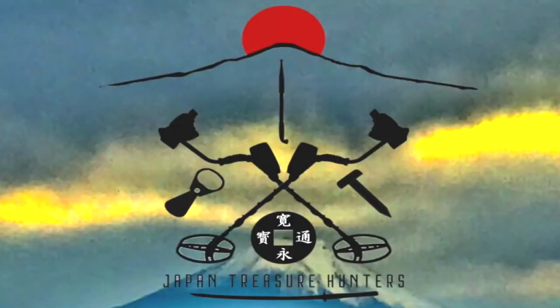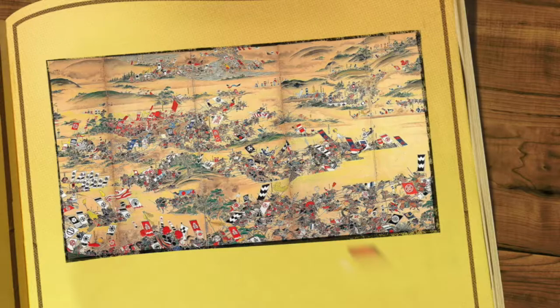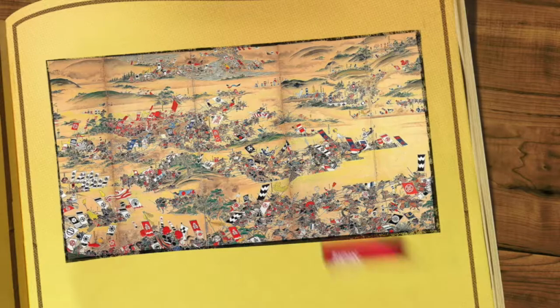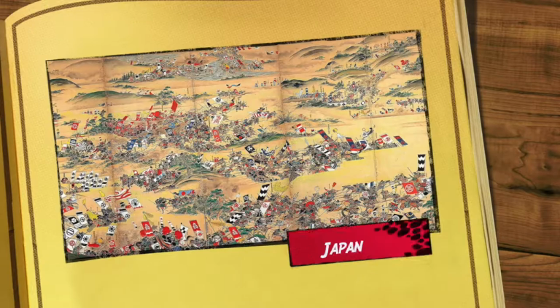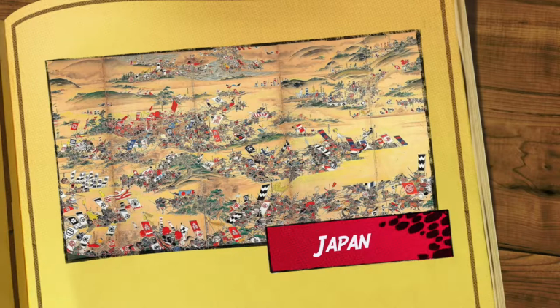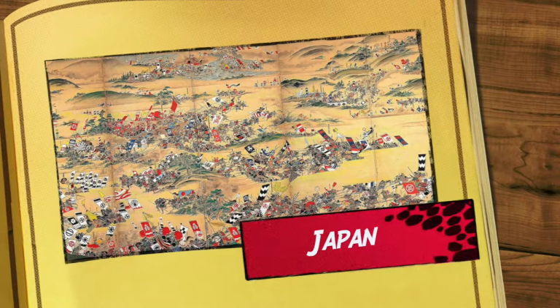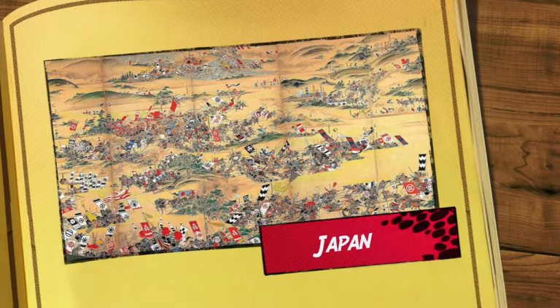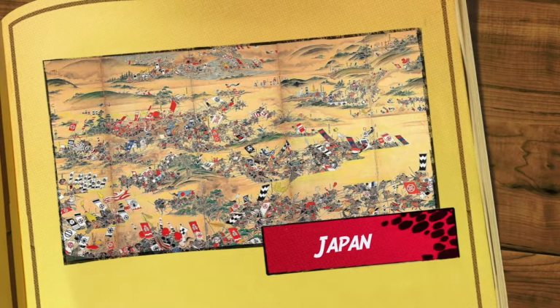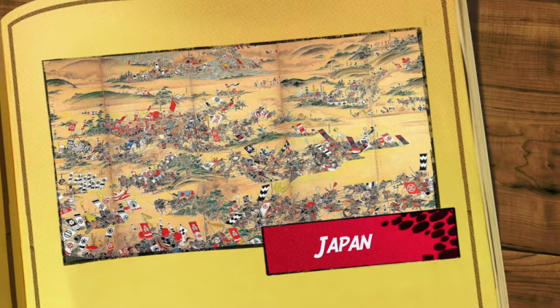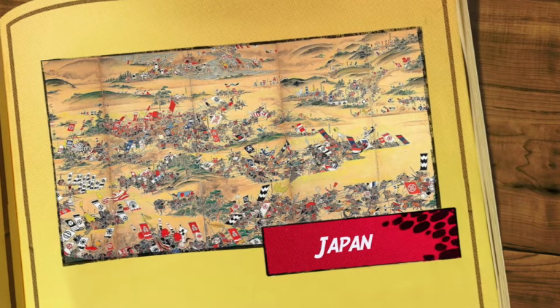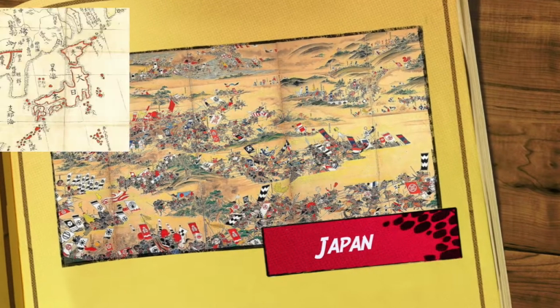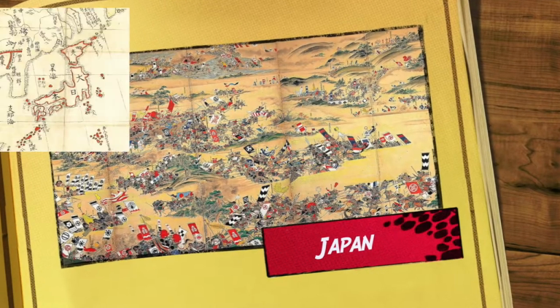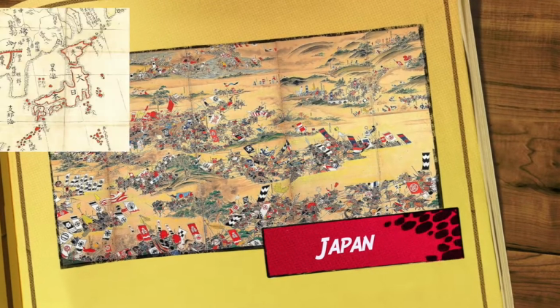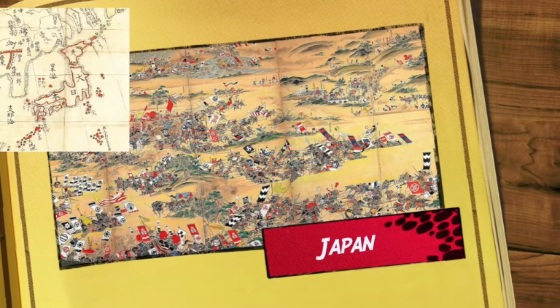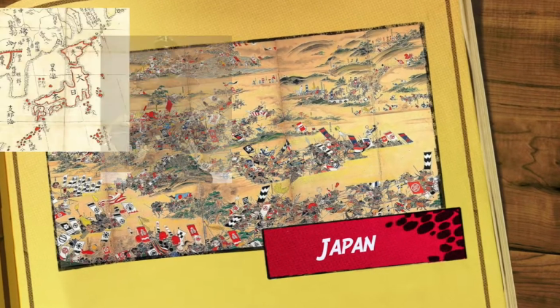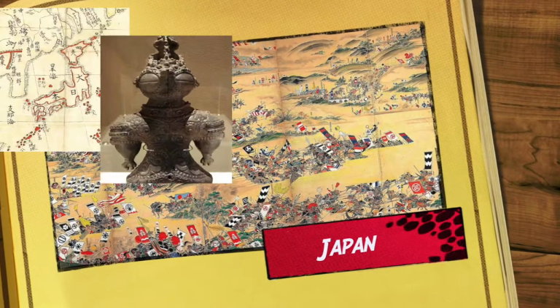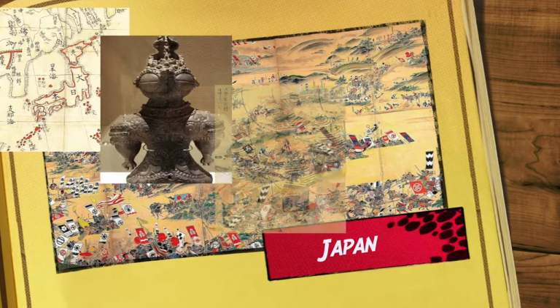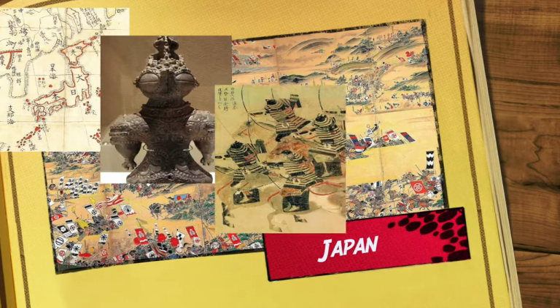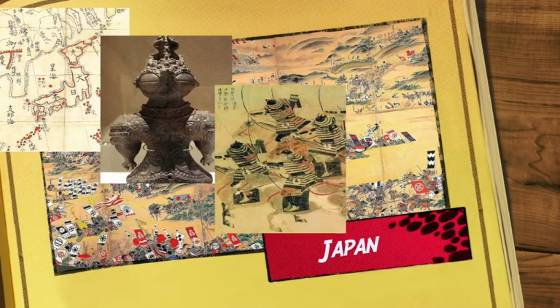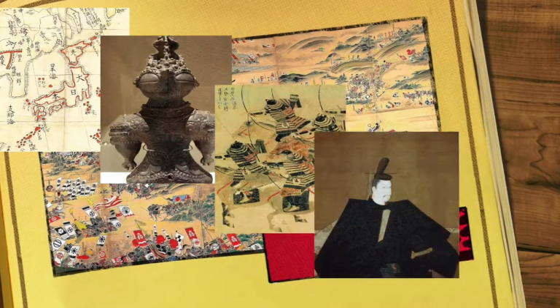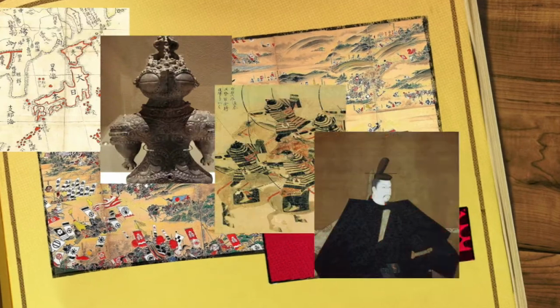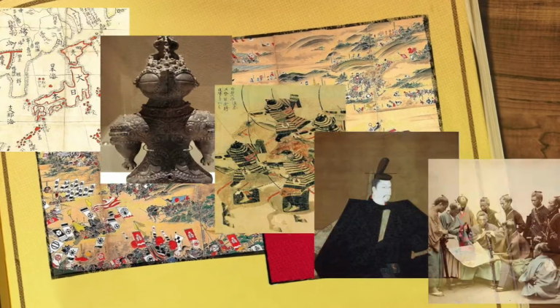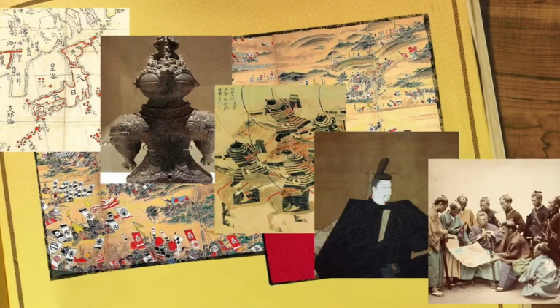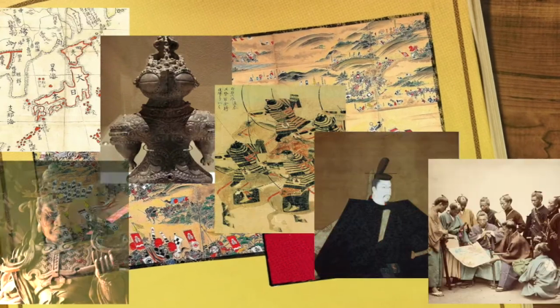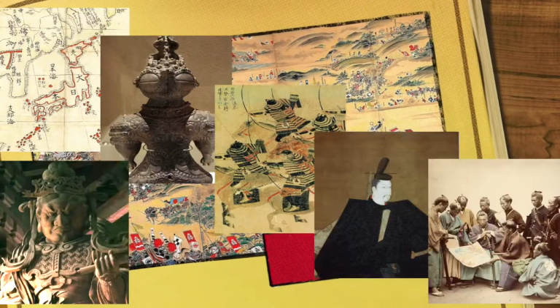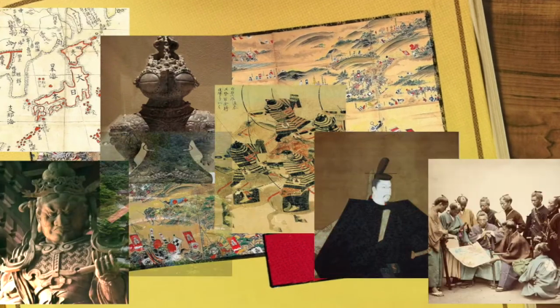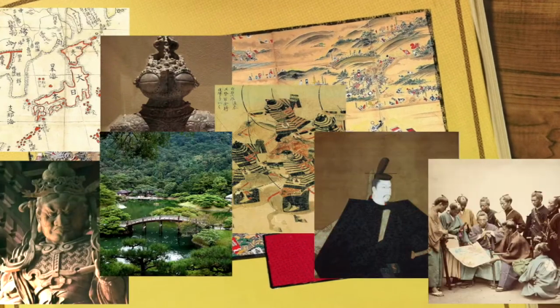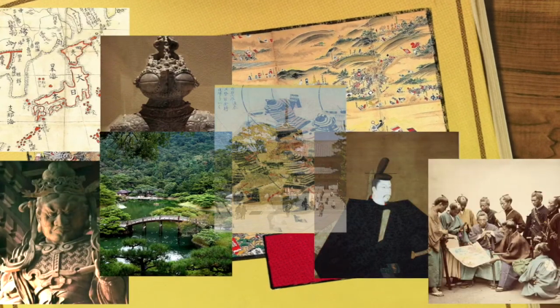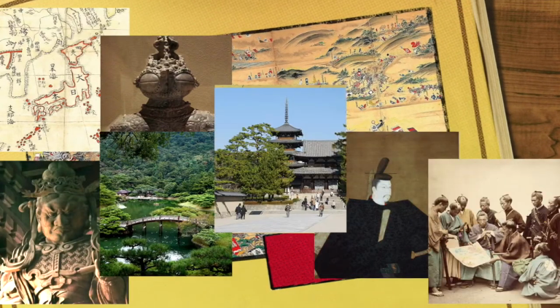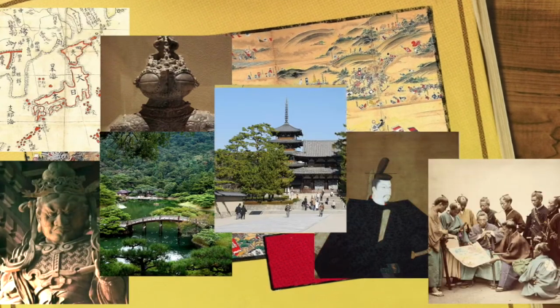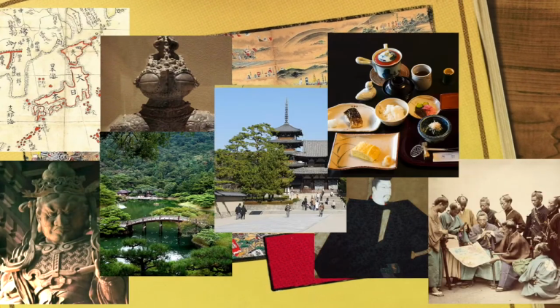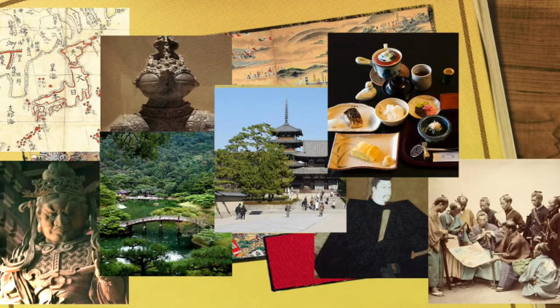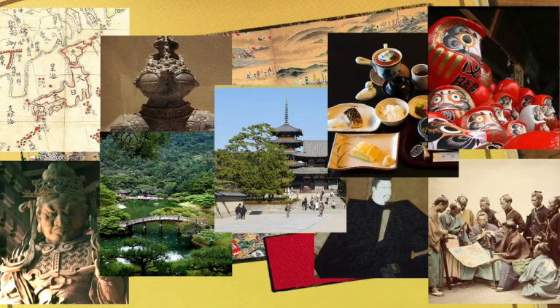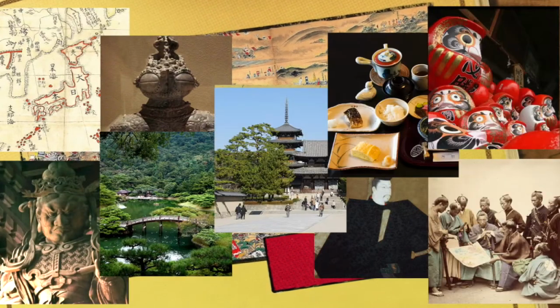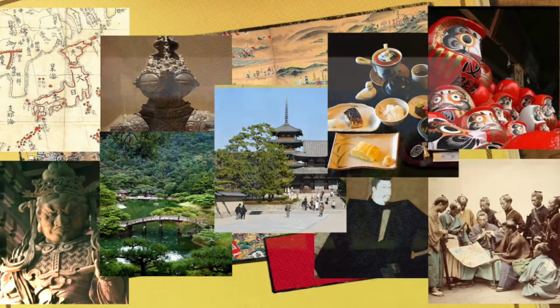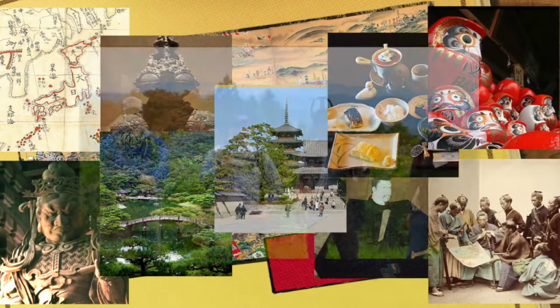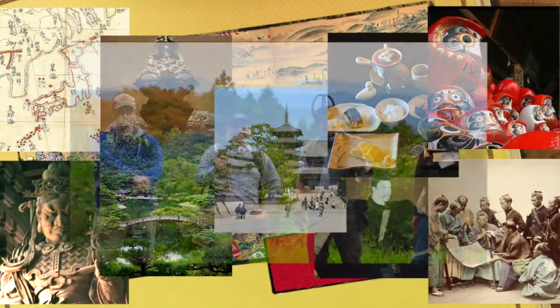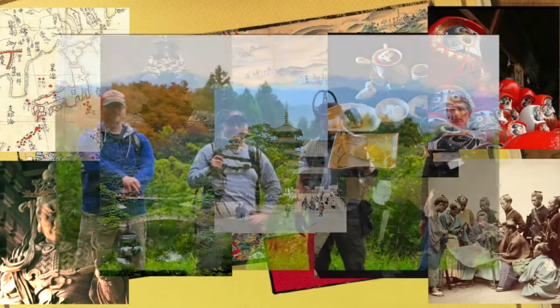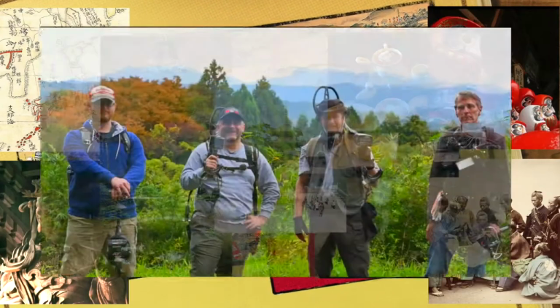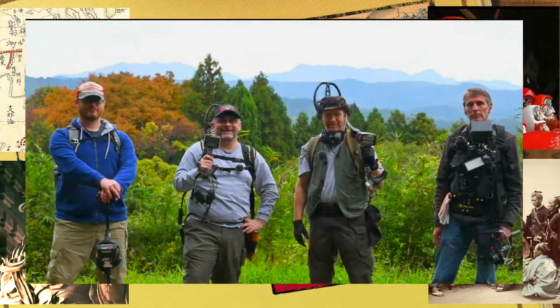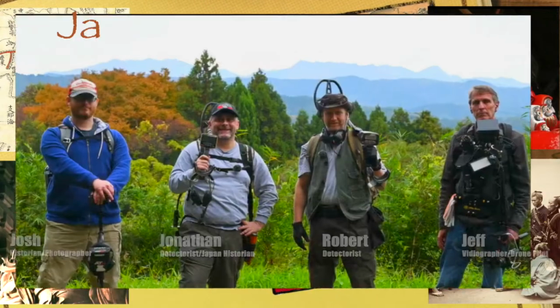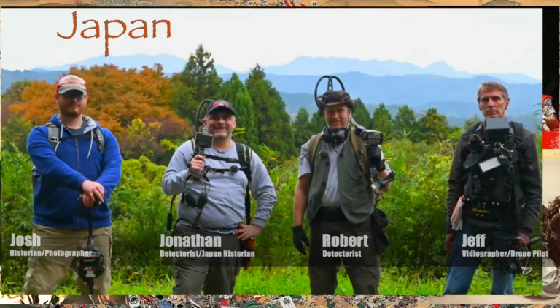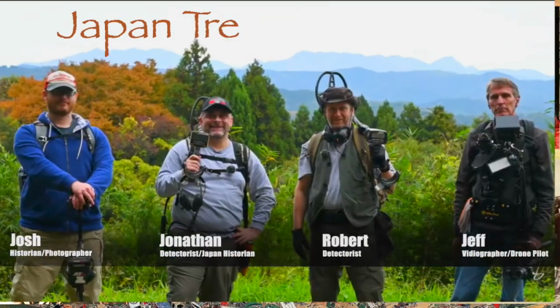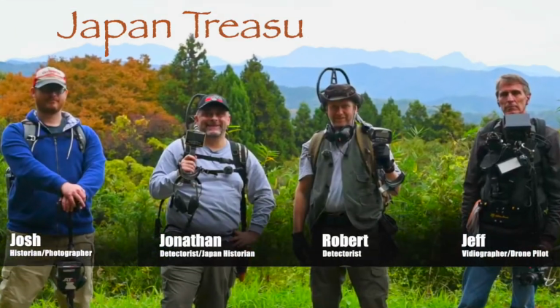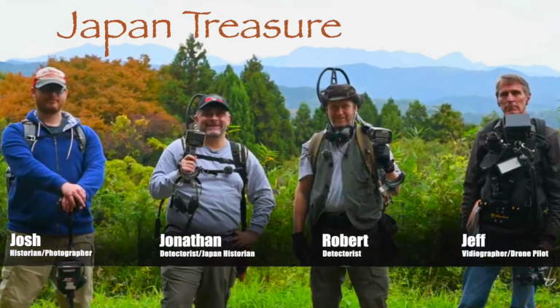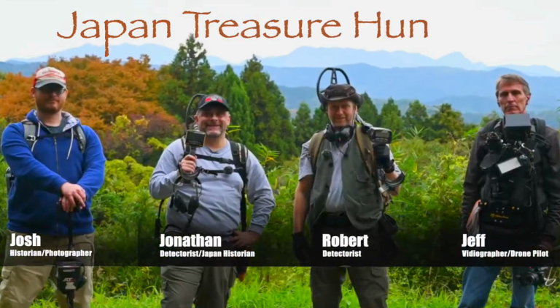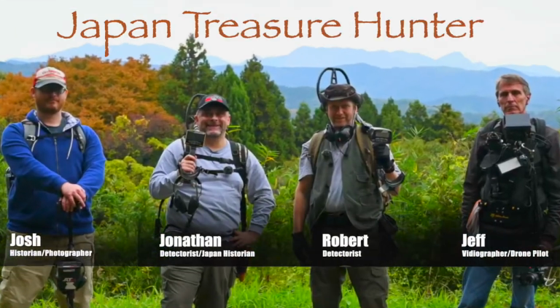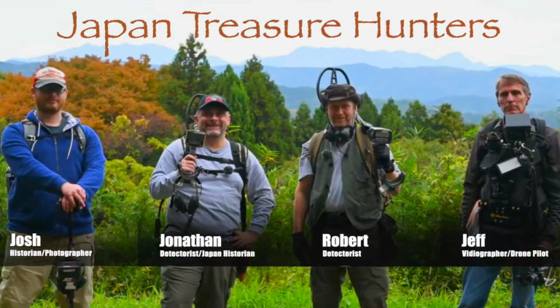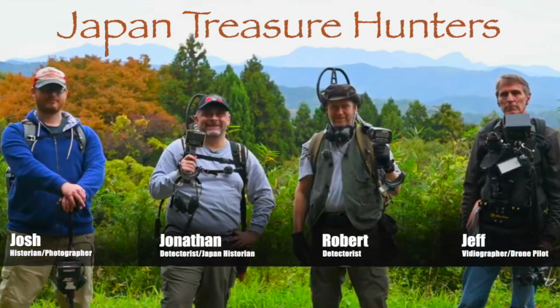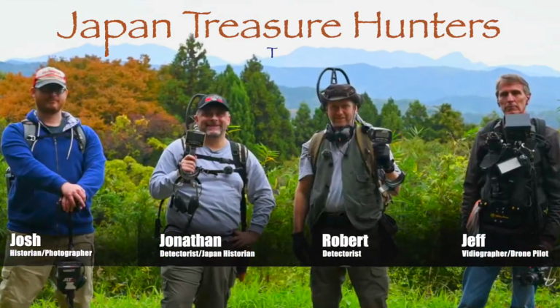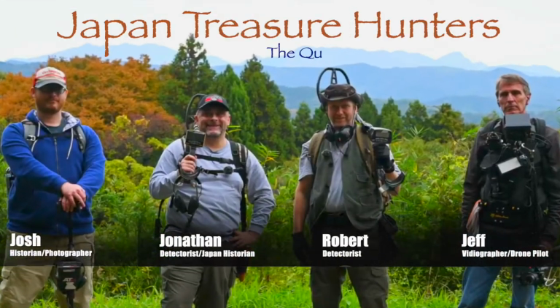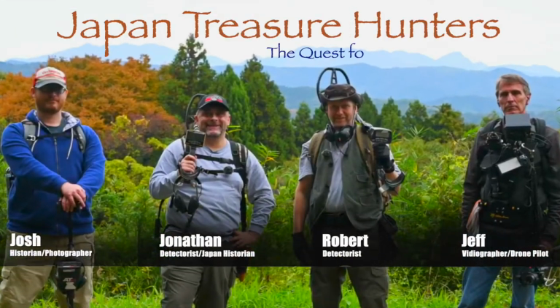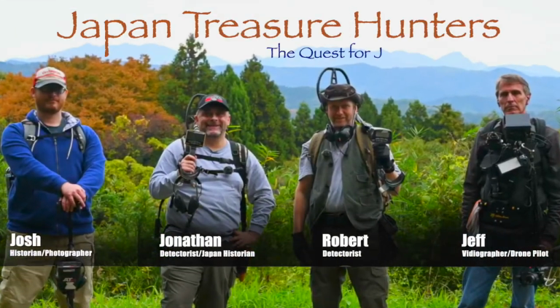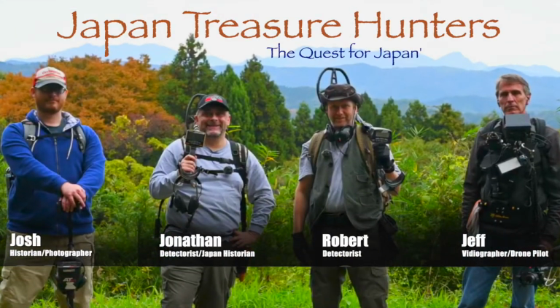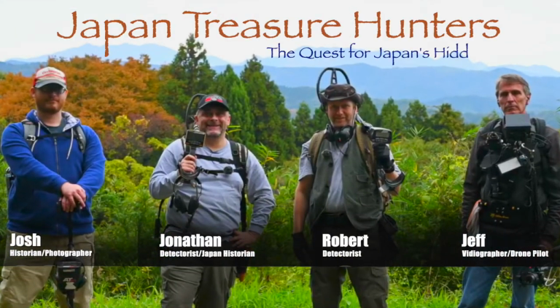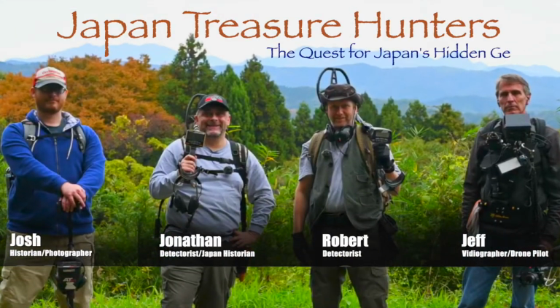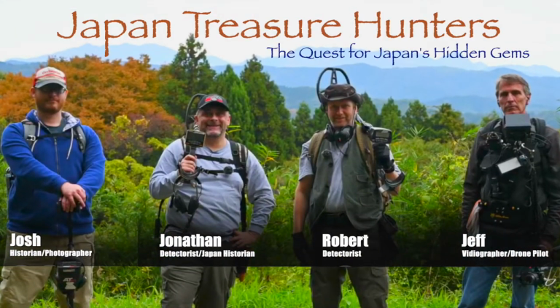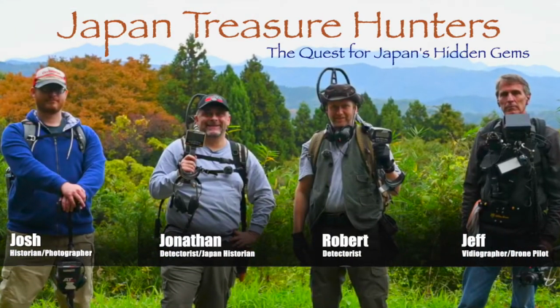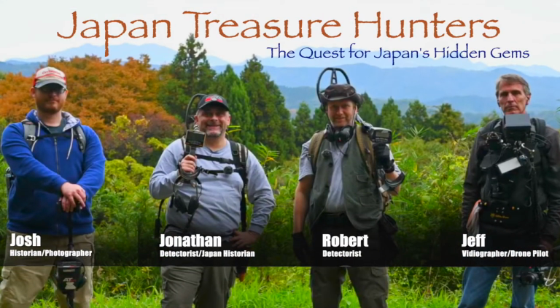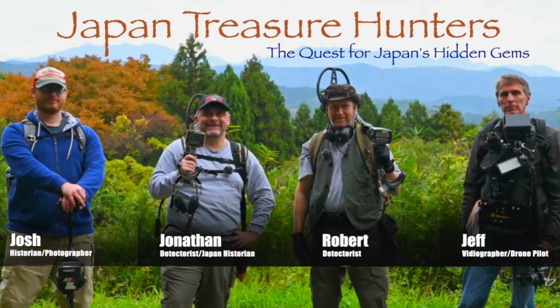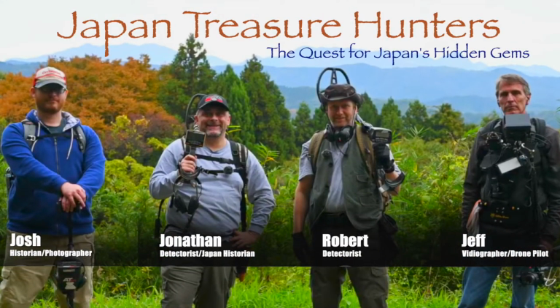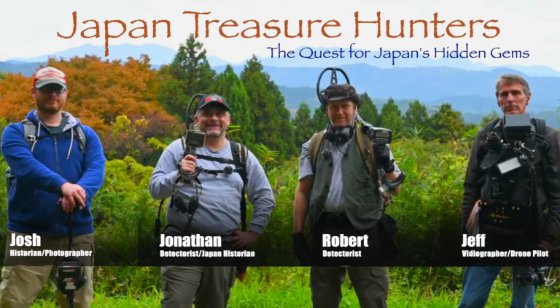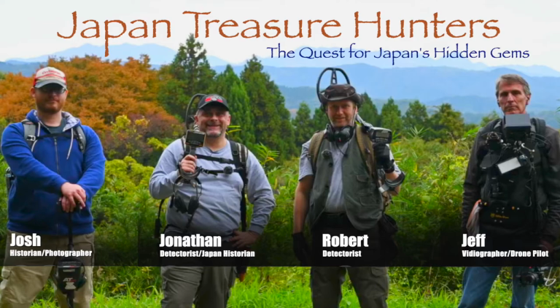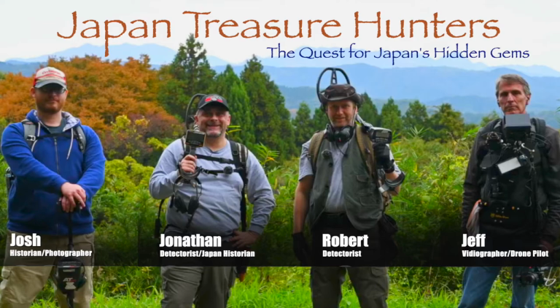Japan is a country with a long history and an amazing culture. Japan Treasure Hunters is on the quest to find it and bring it to you.